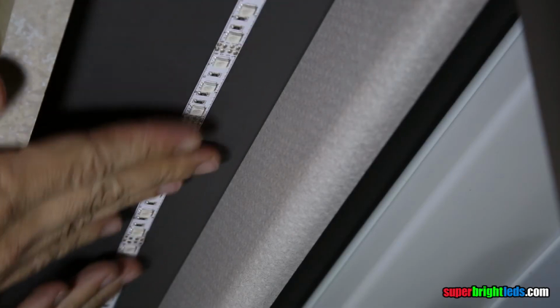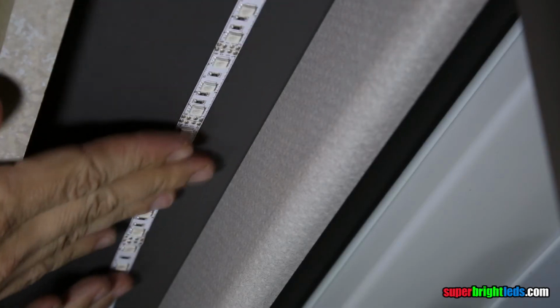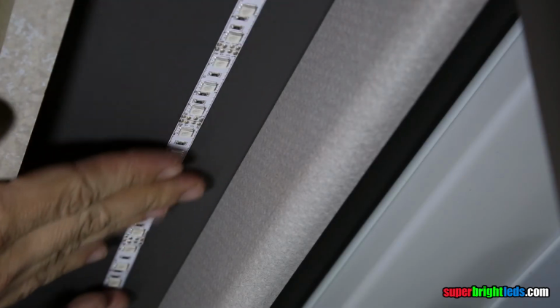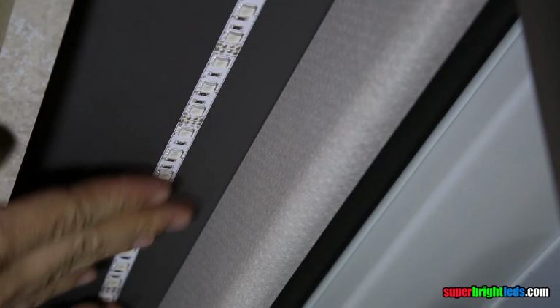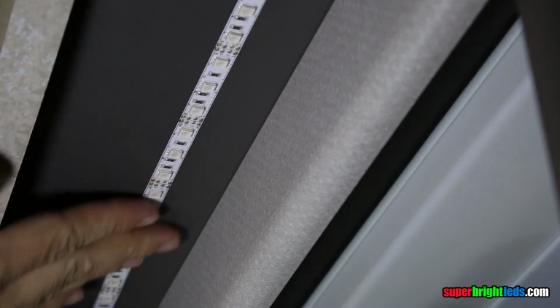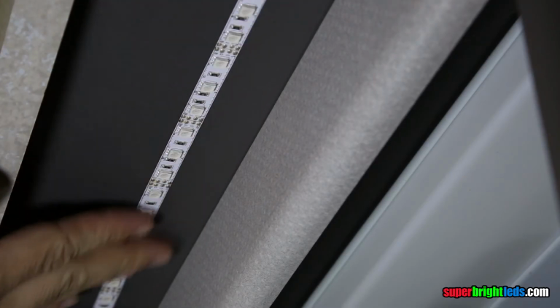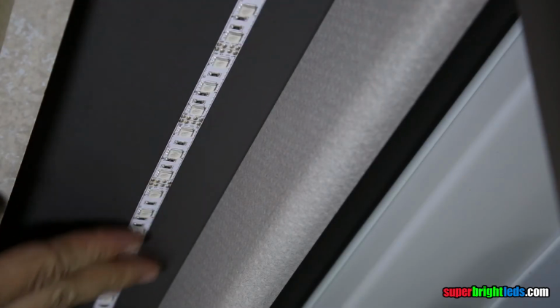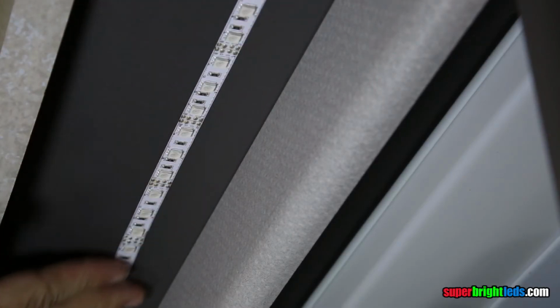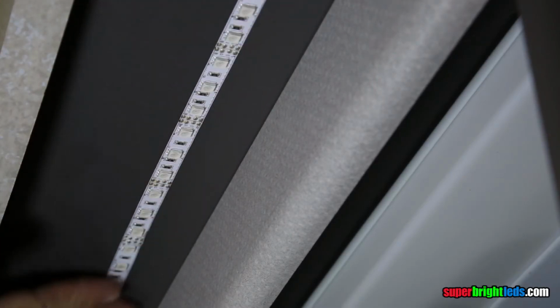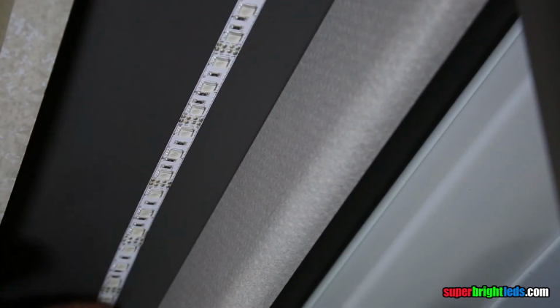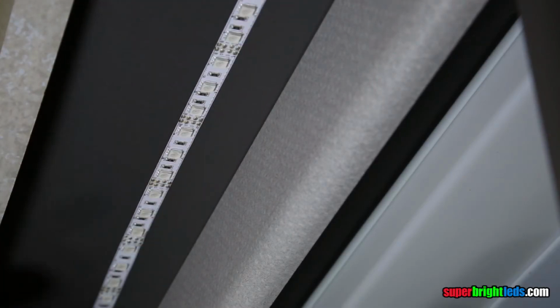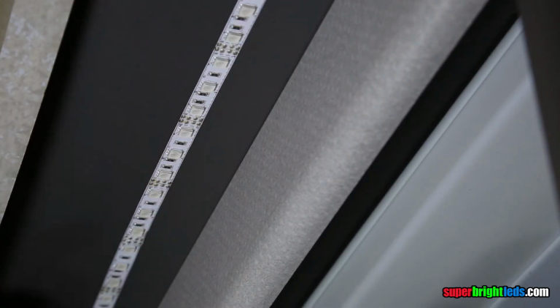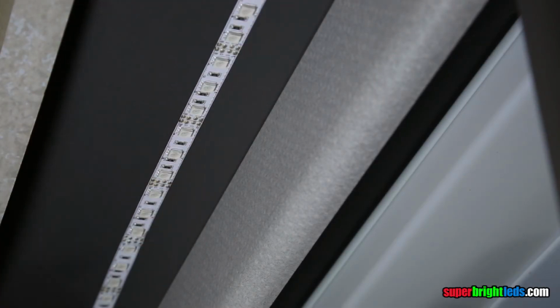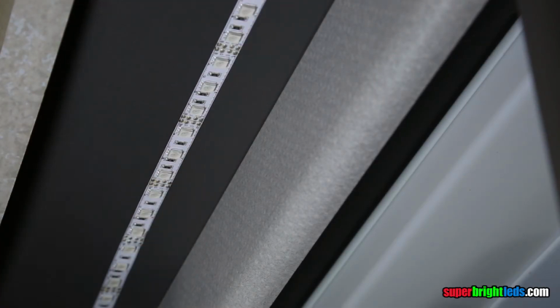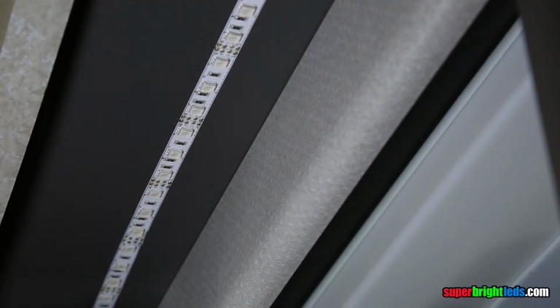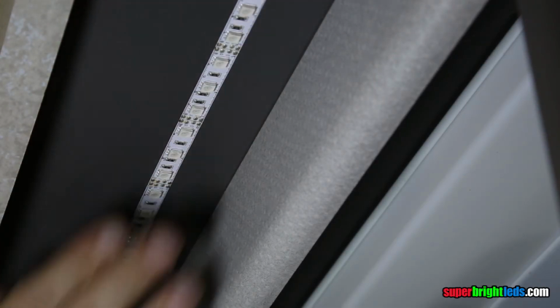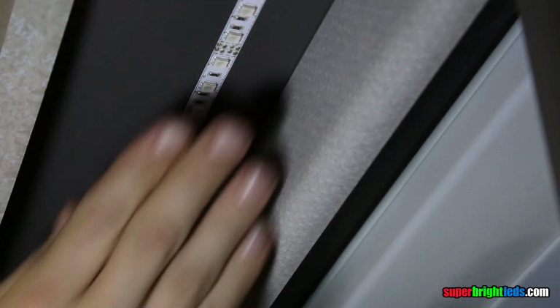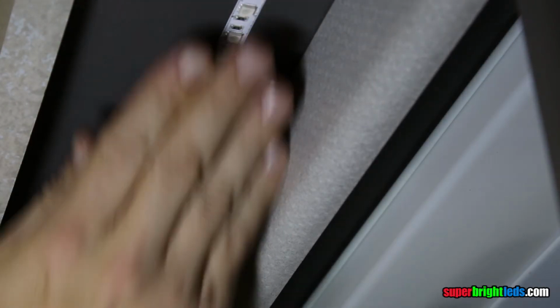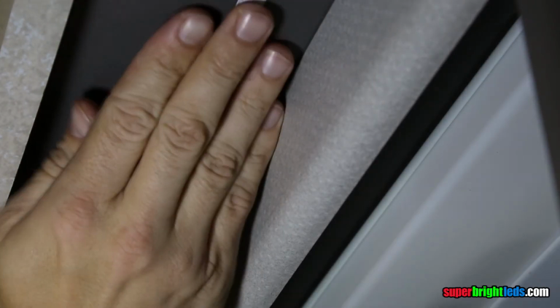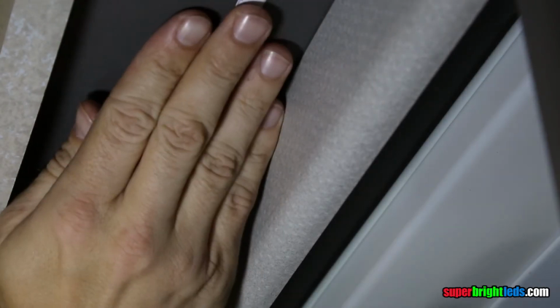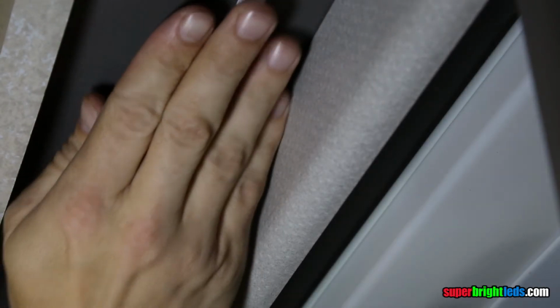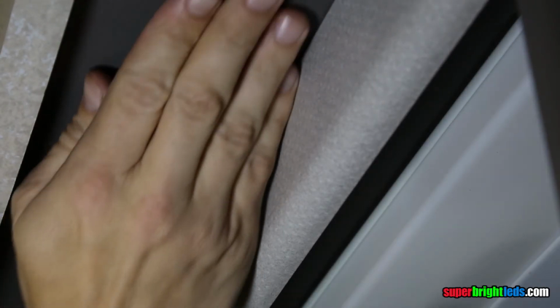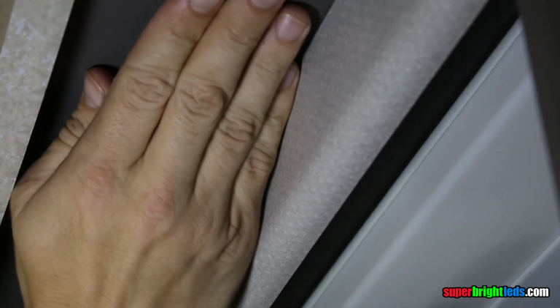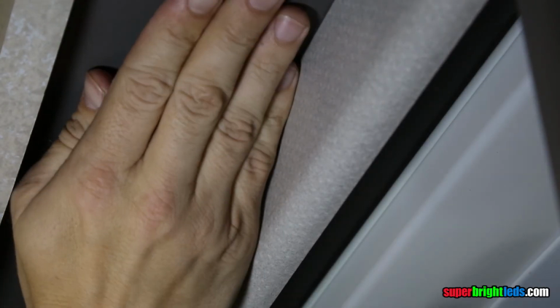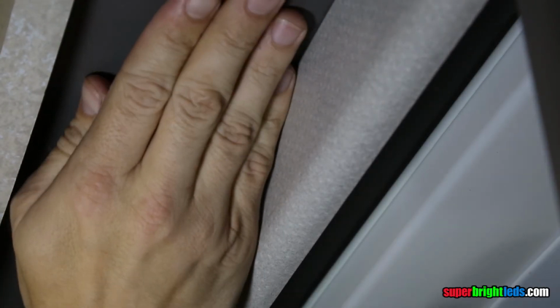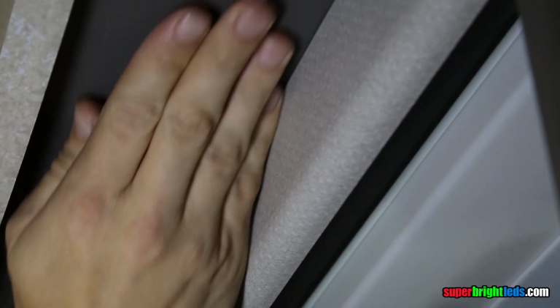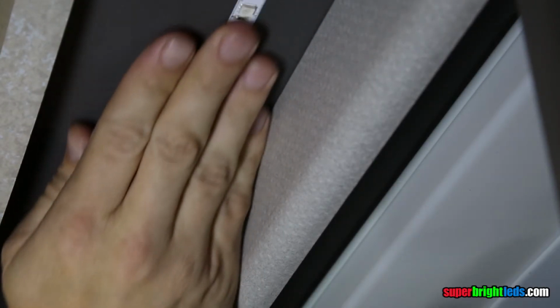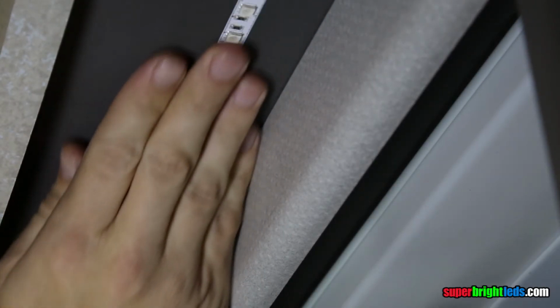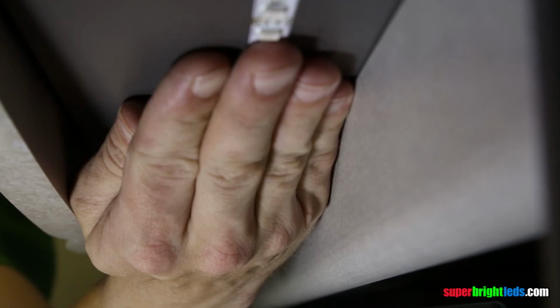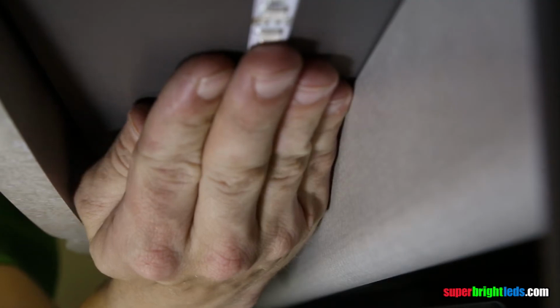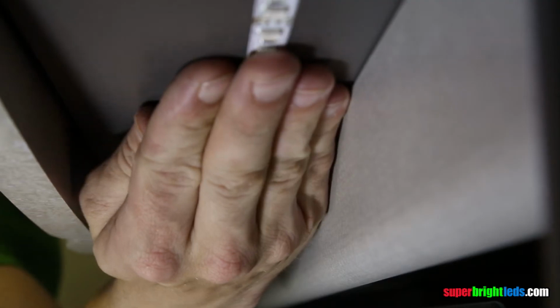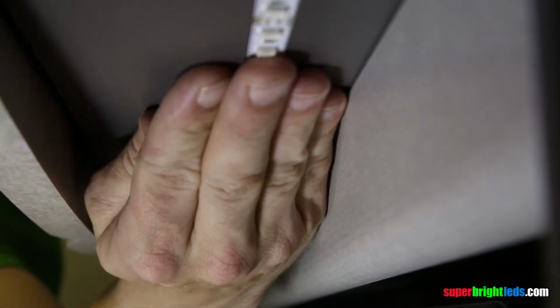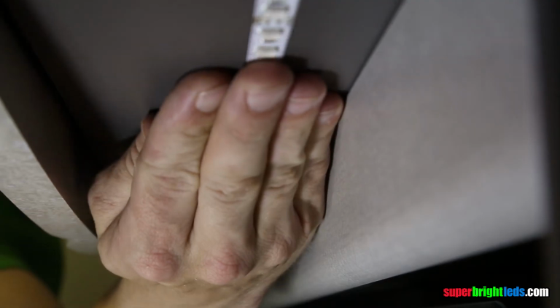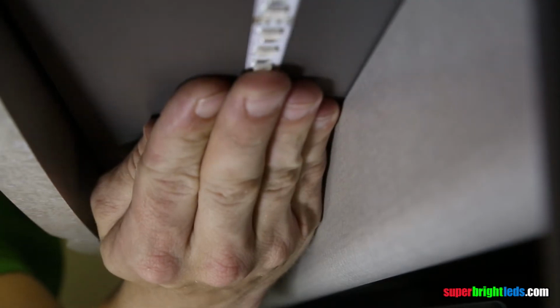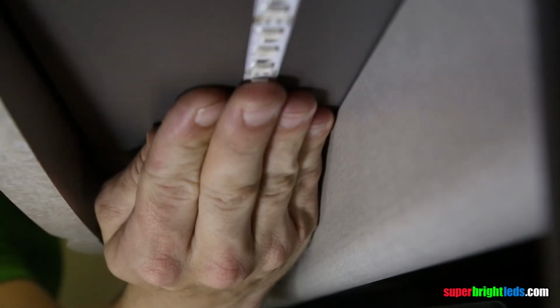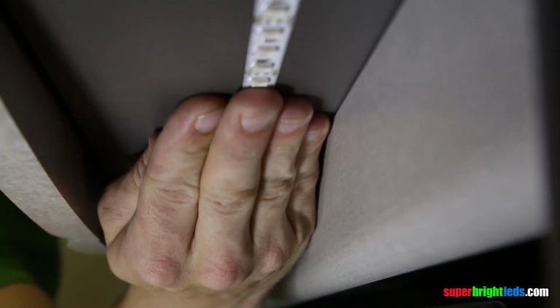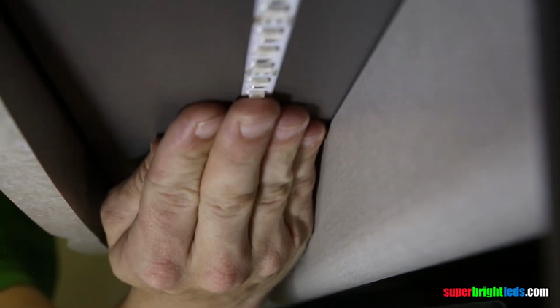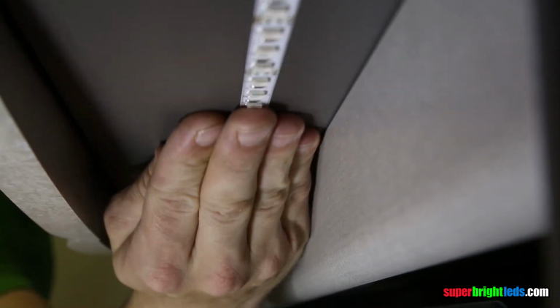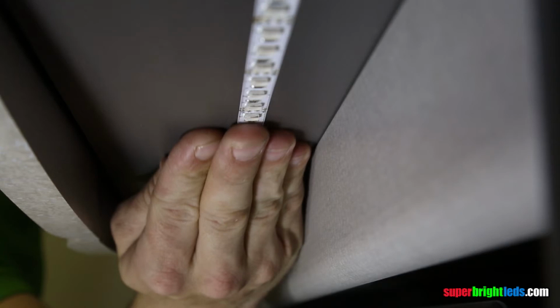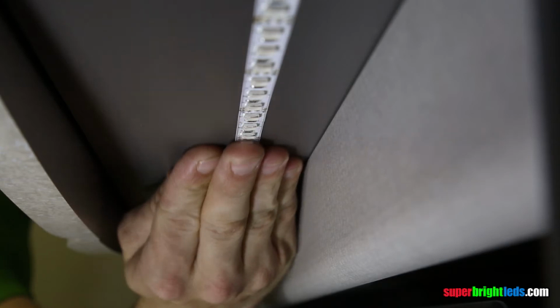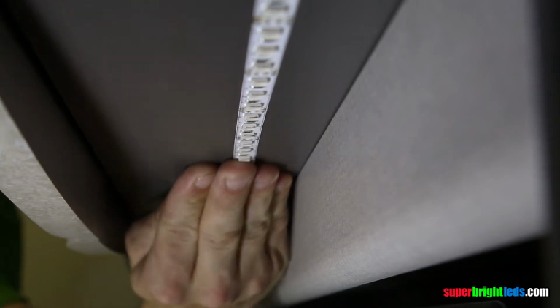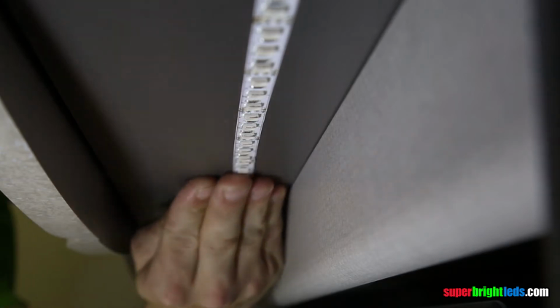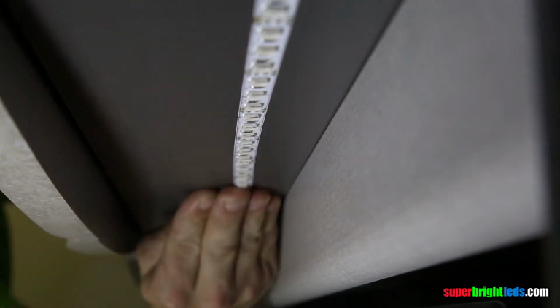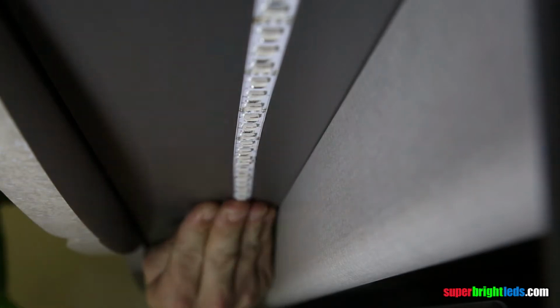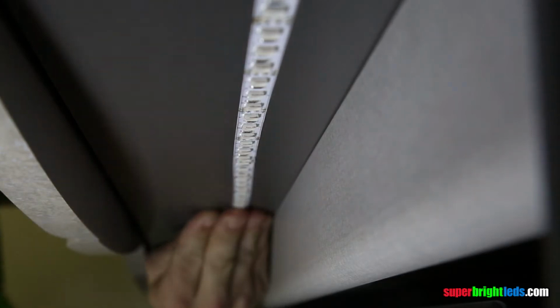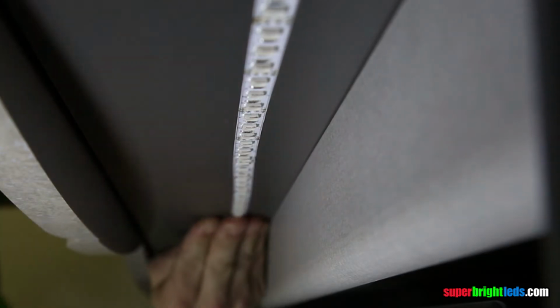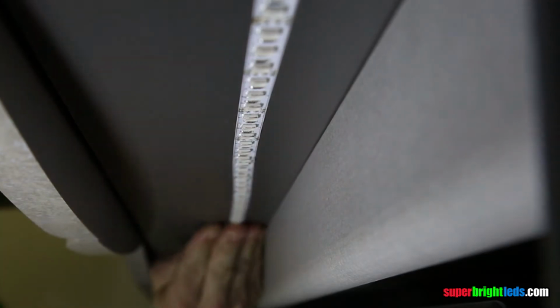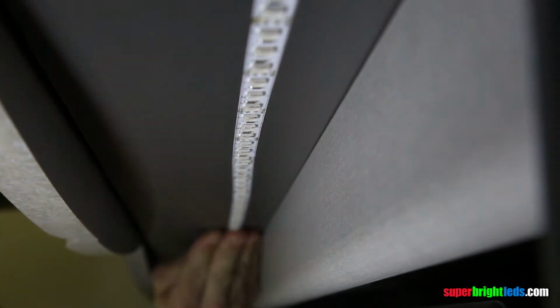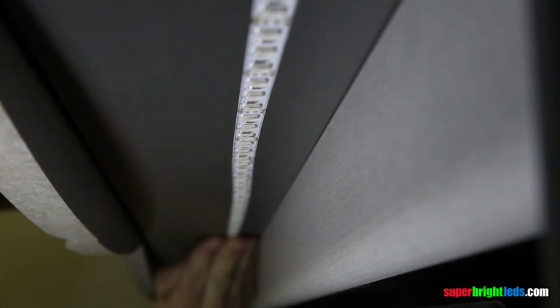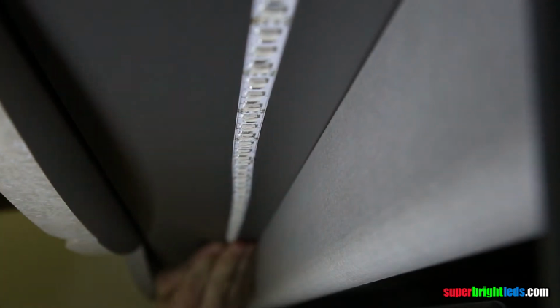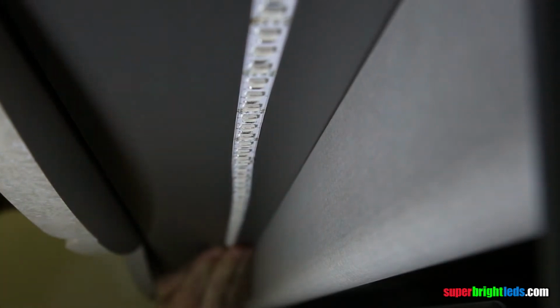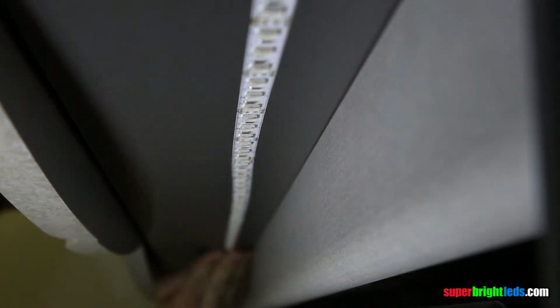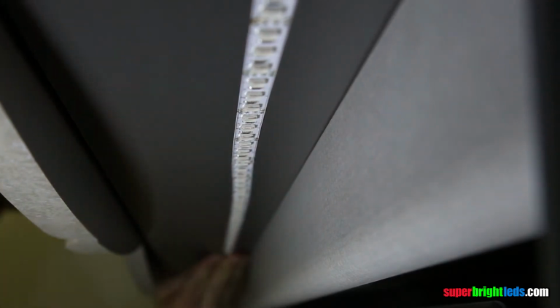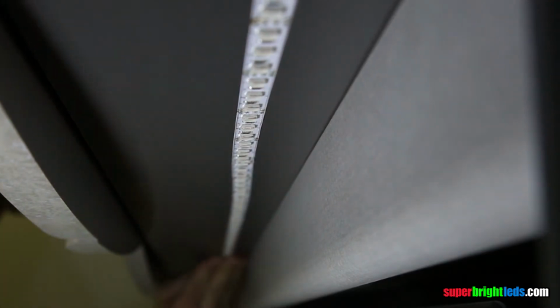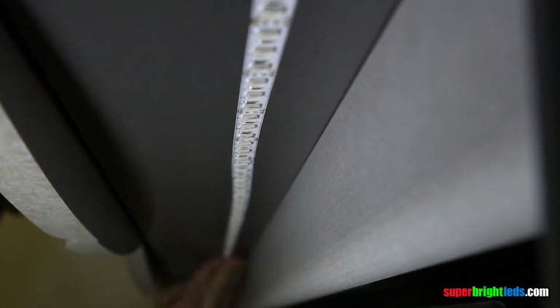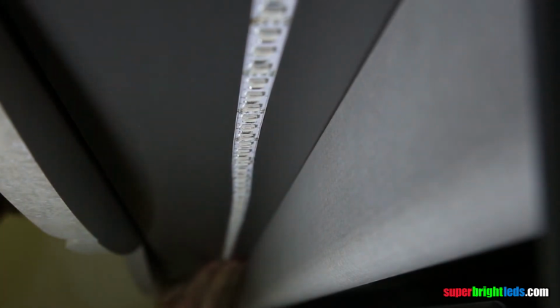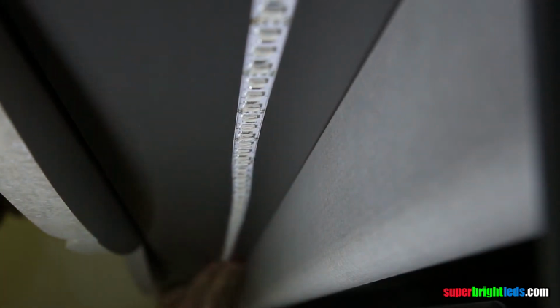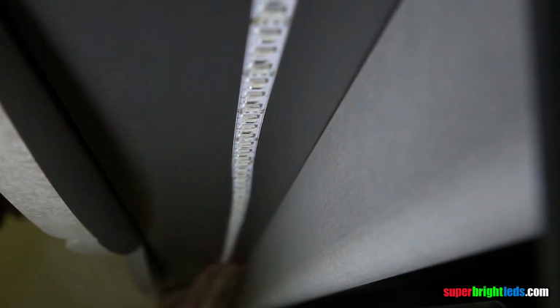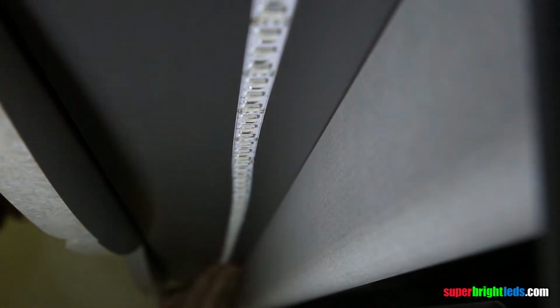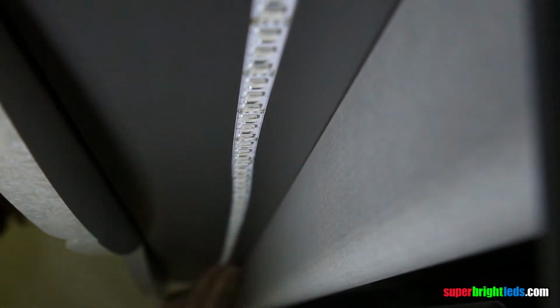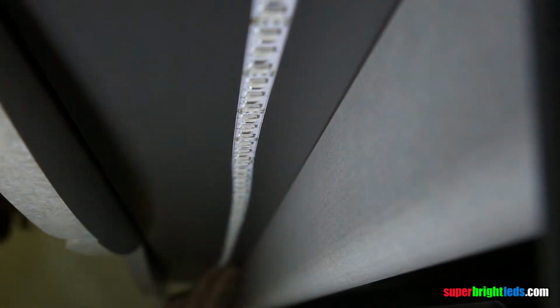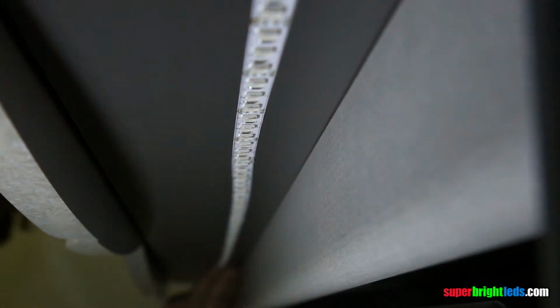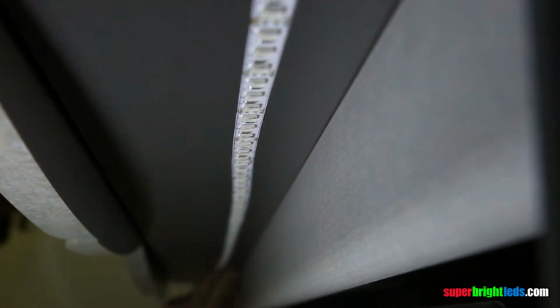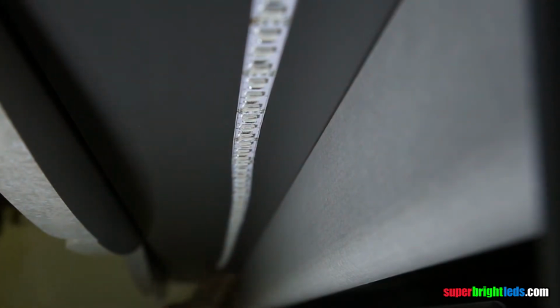Before installing, ensure all installation surfaces are clean and dry. Use accelerator to improve adhesion.